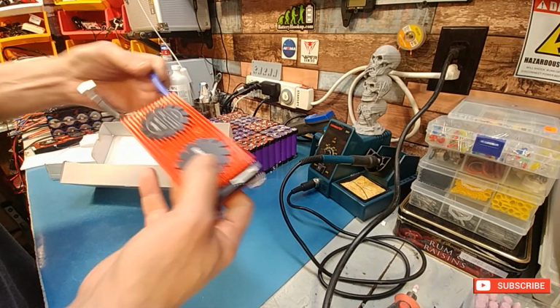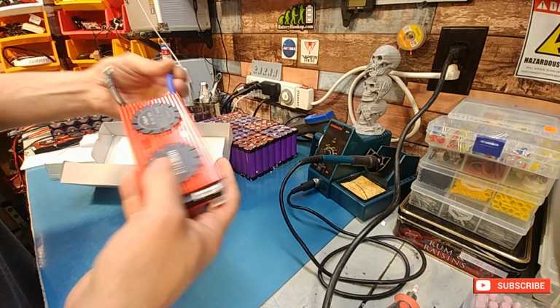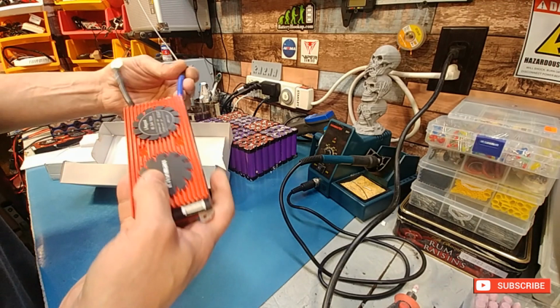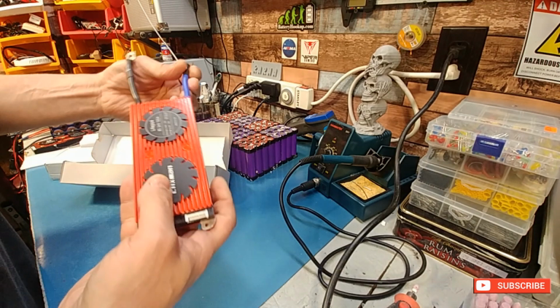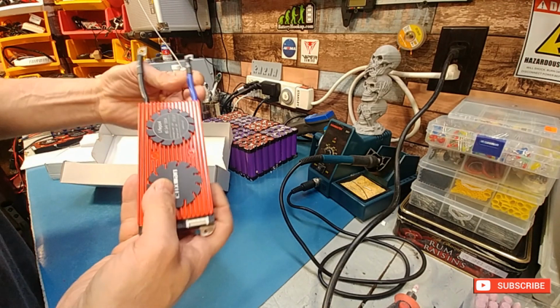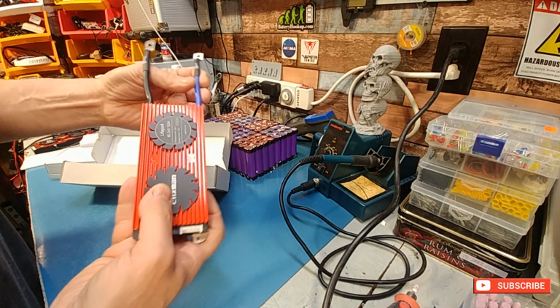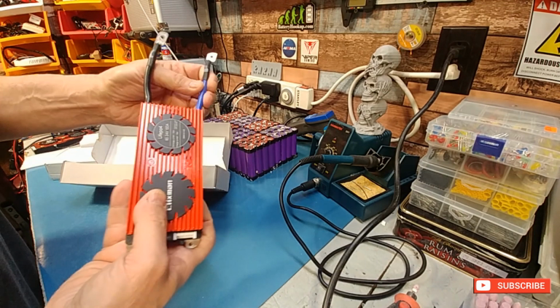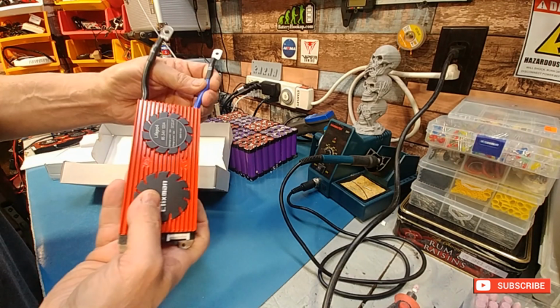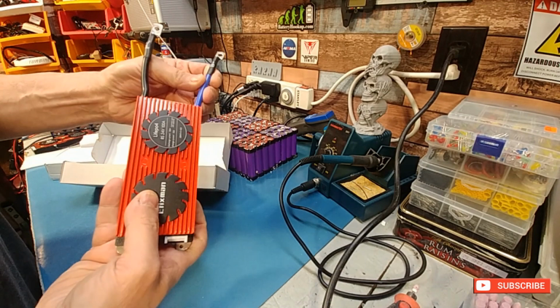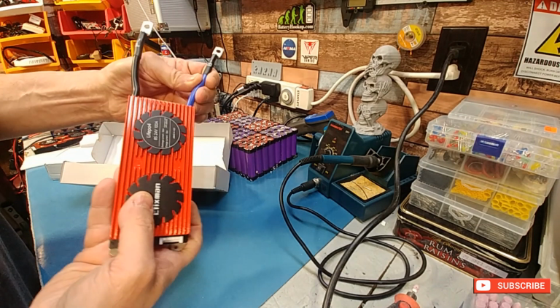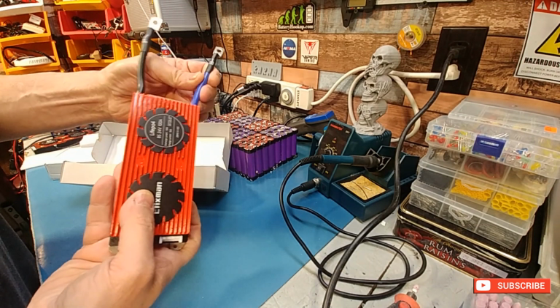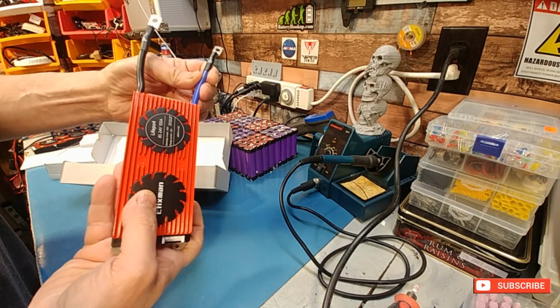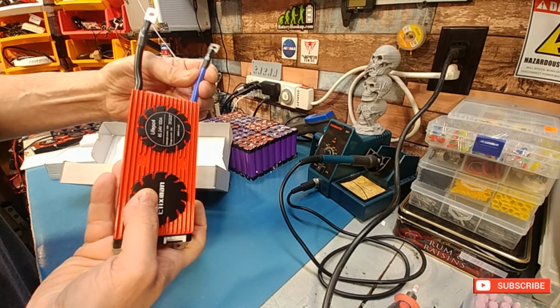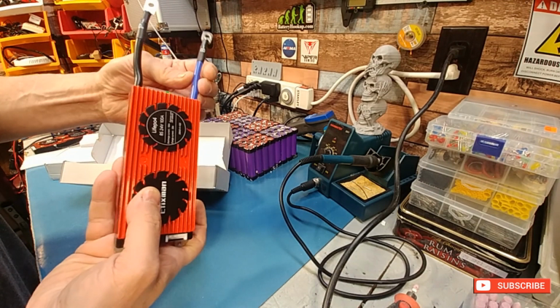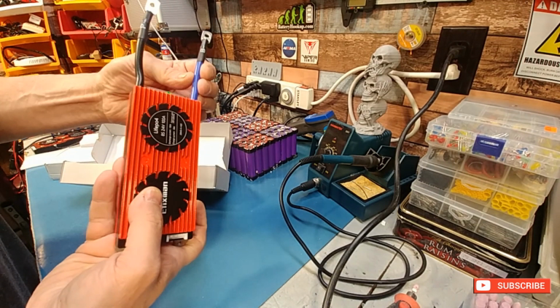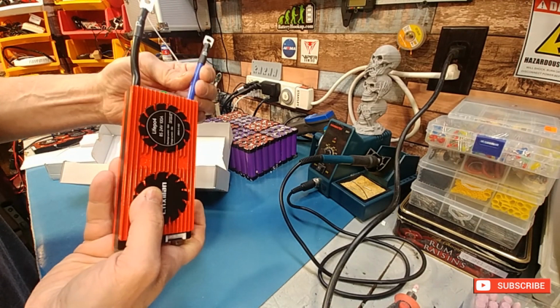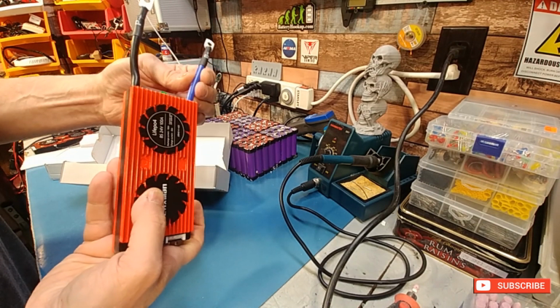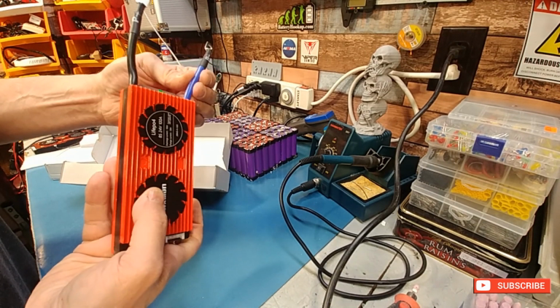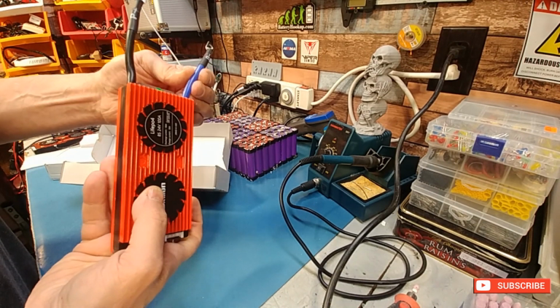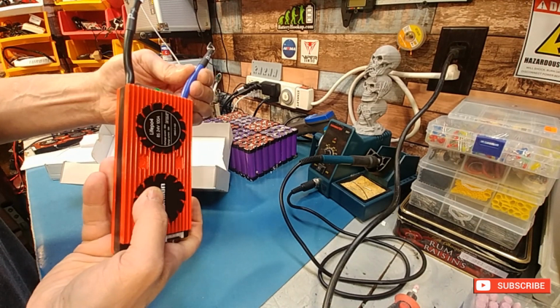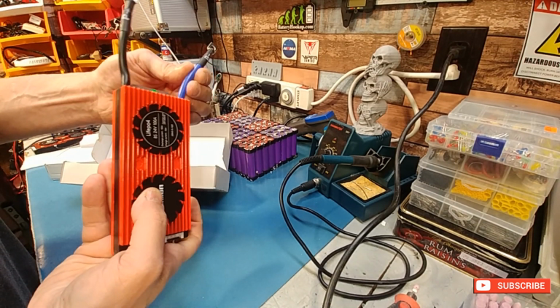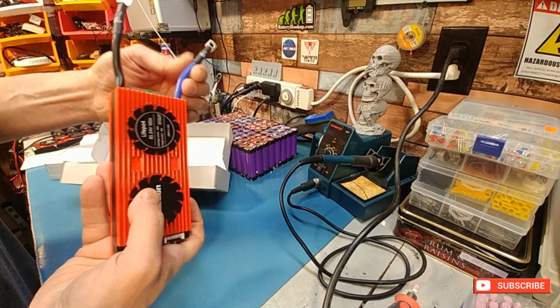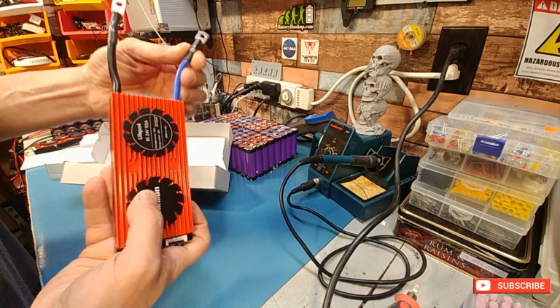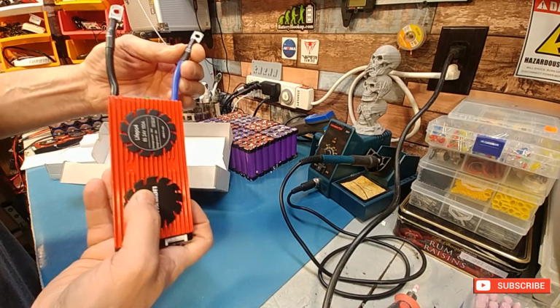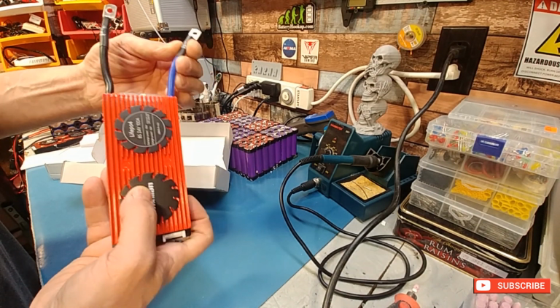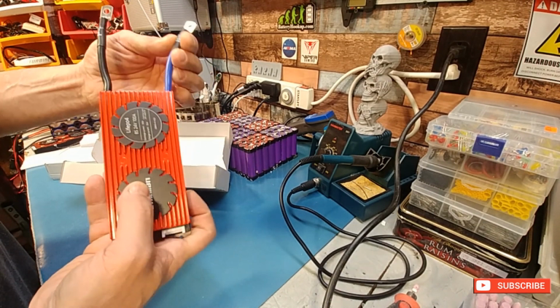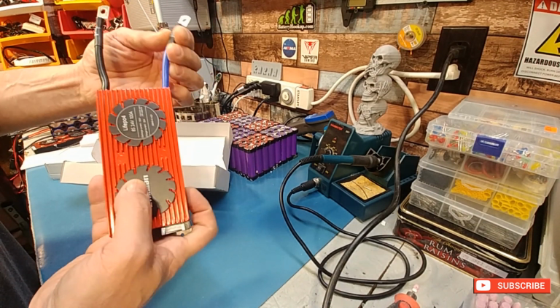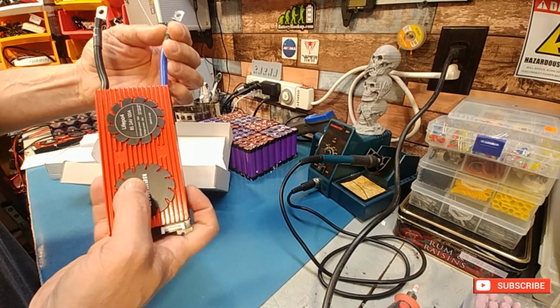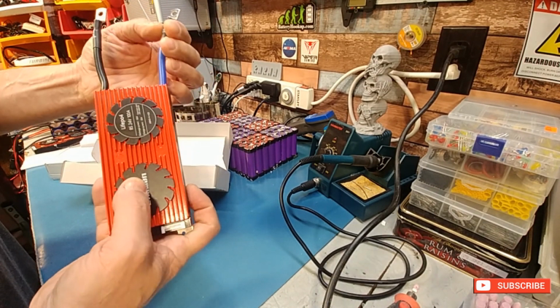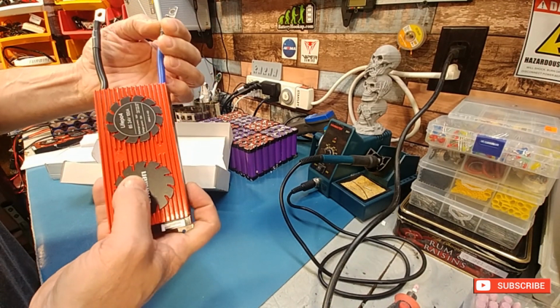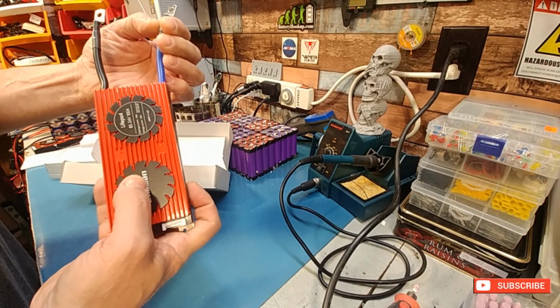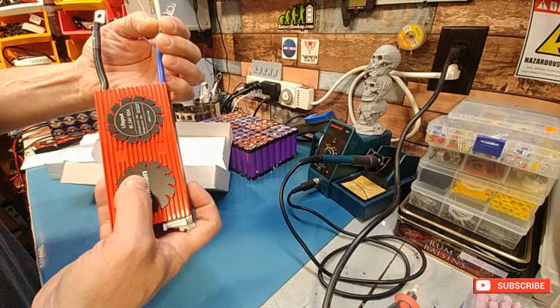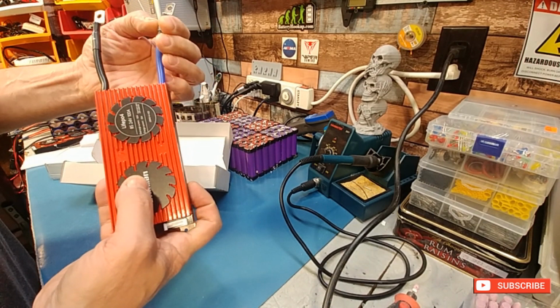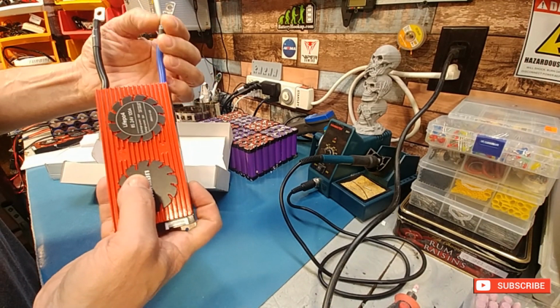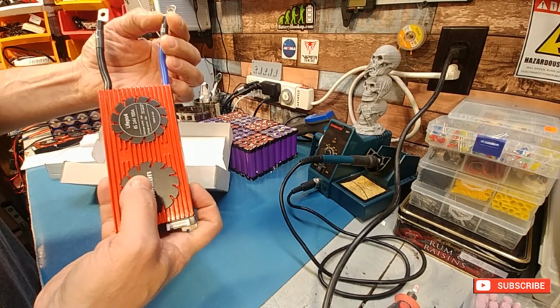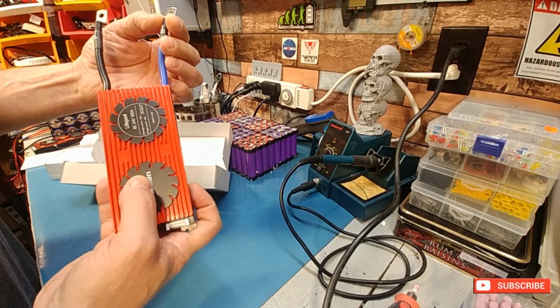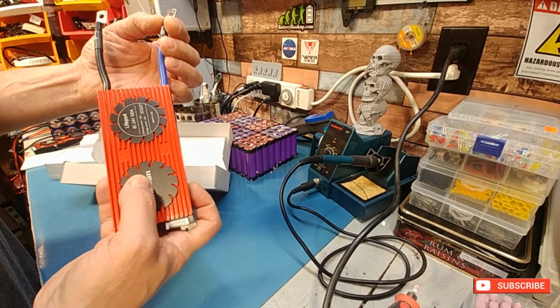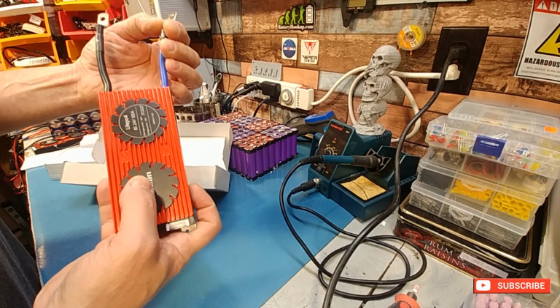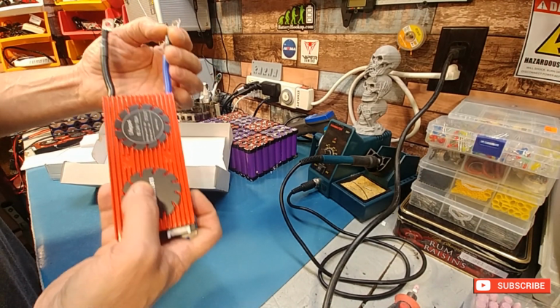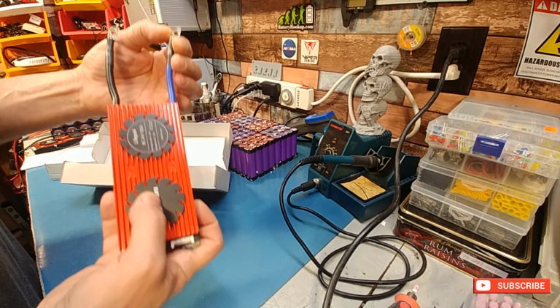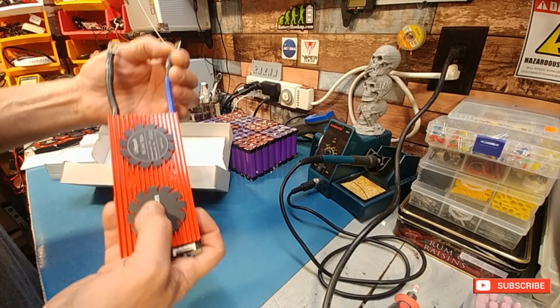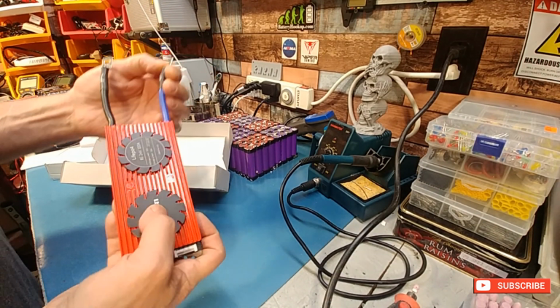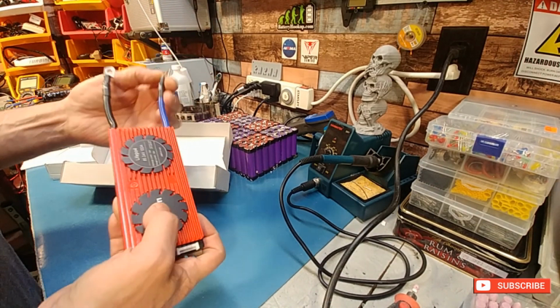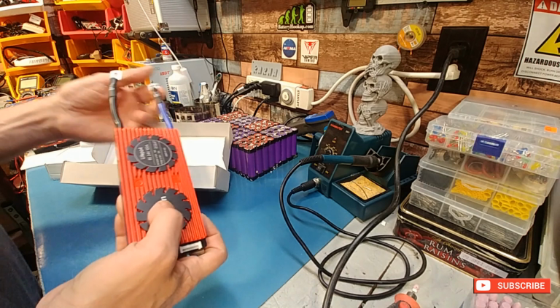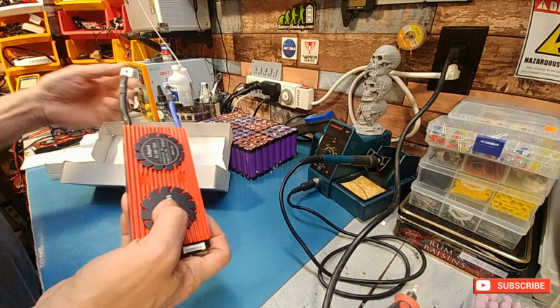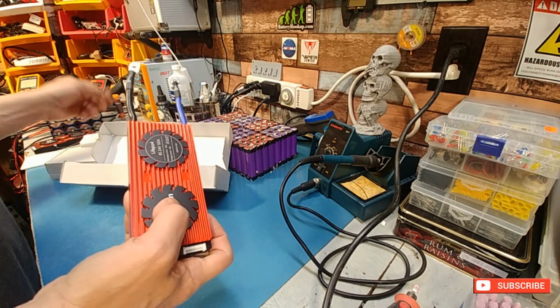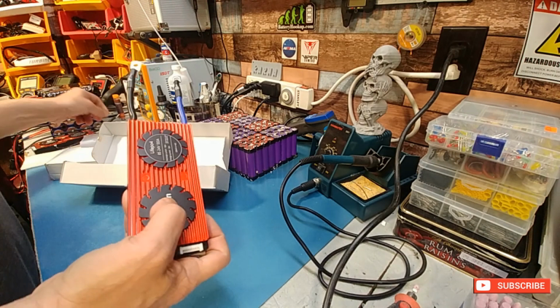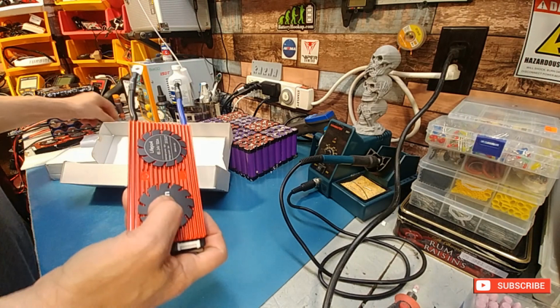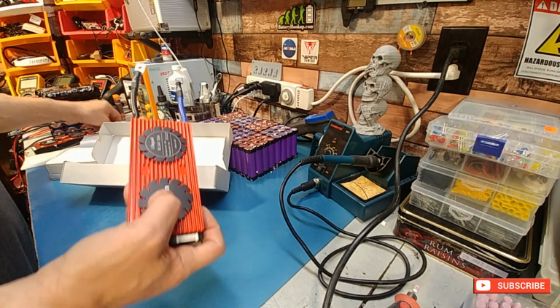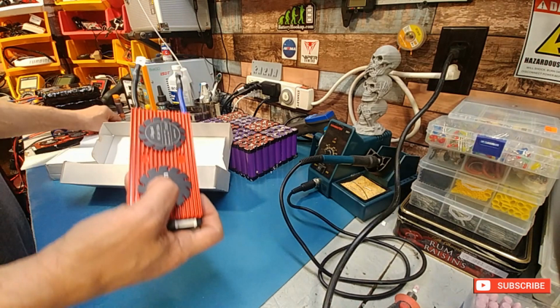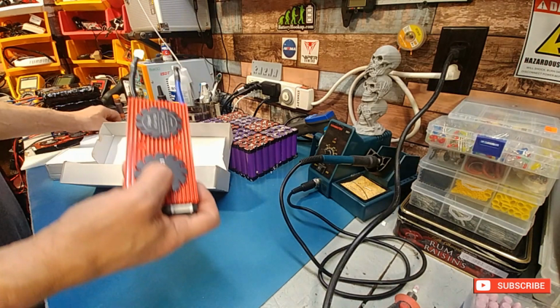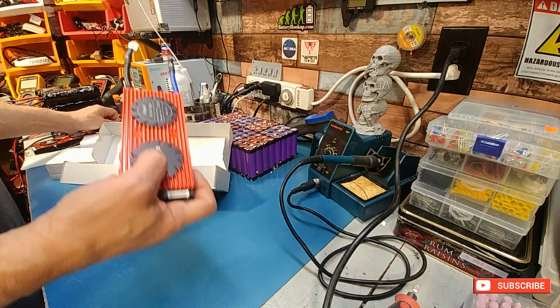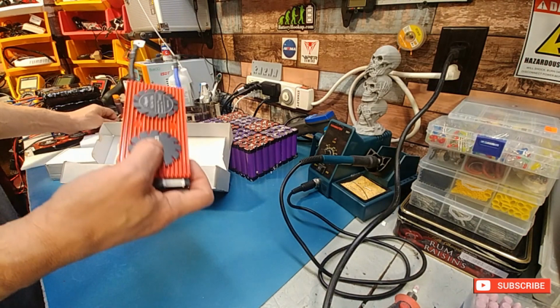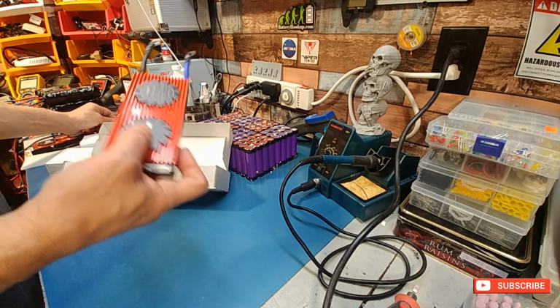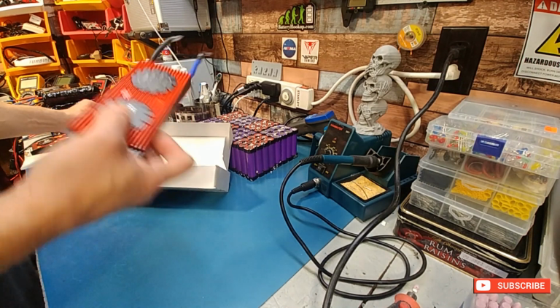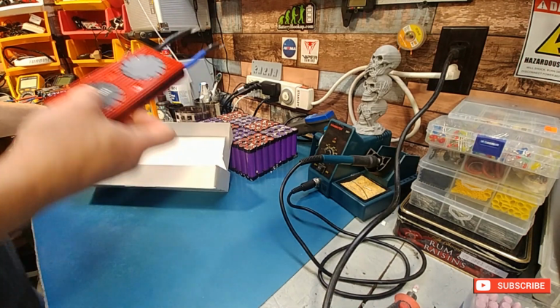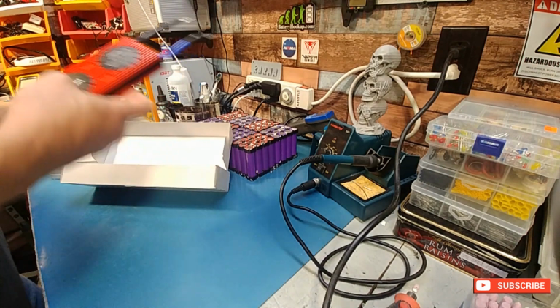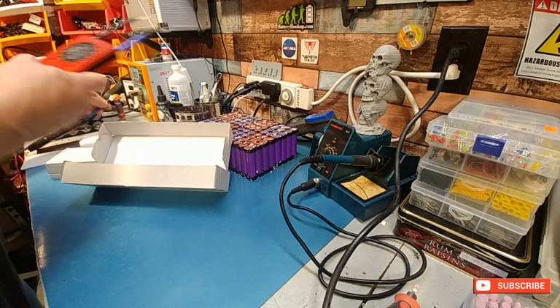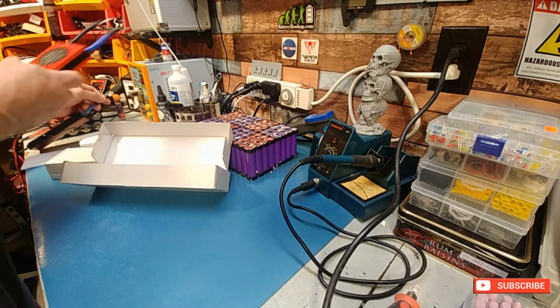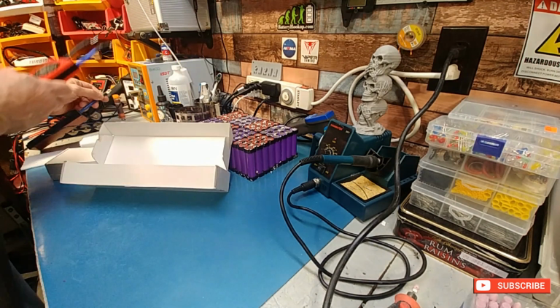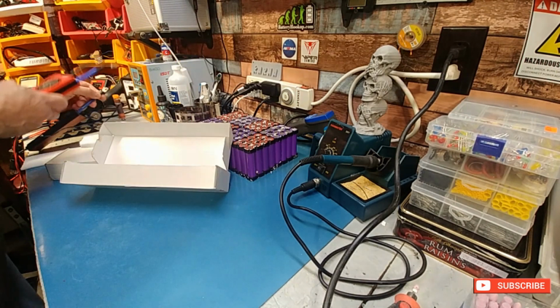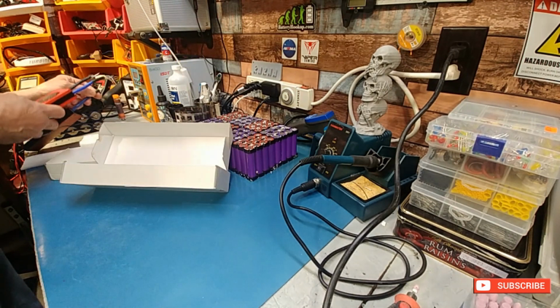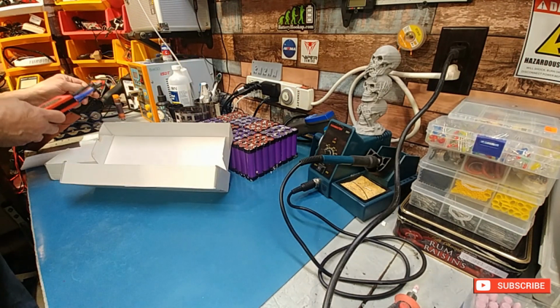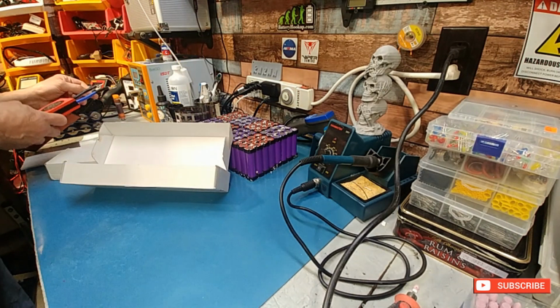Yeah, the wiring is good — doesn't feel cheap. Connectors pretty much feel the same as the Dolly, if not the same as the Dolly.